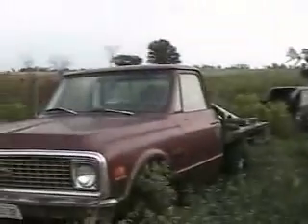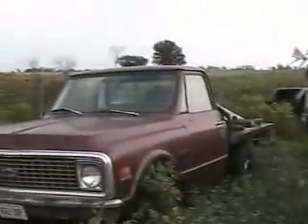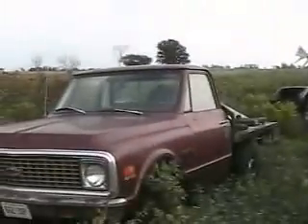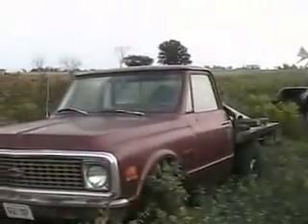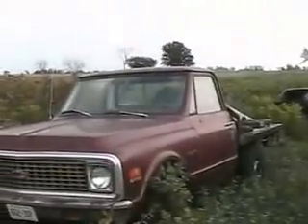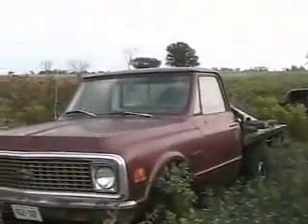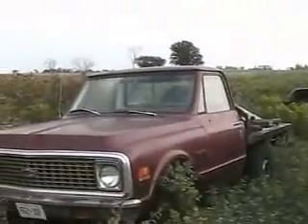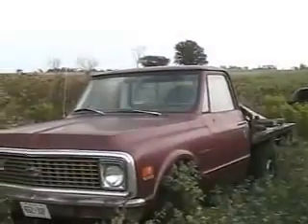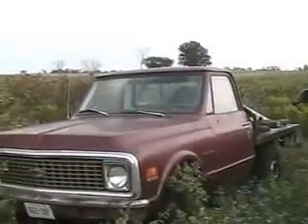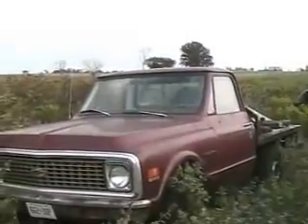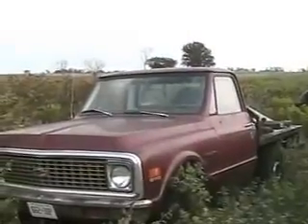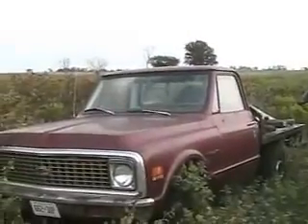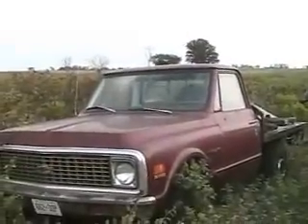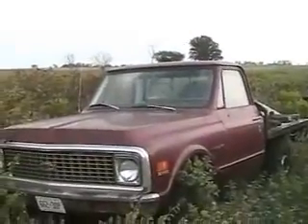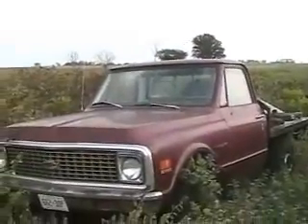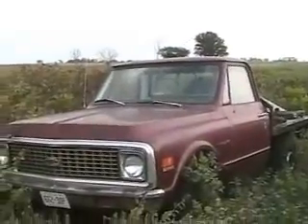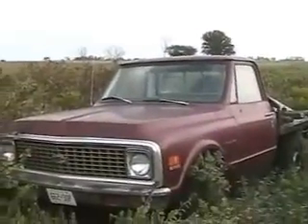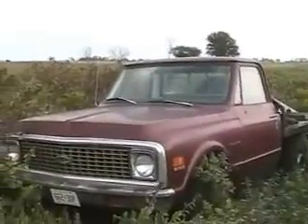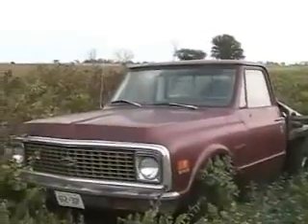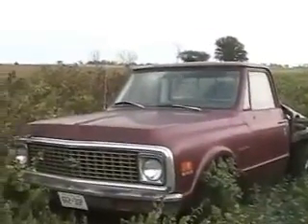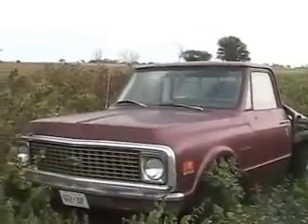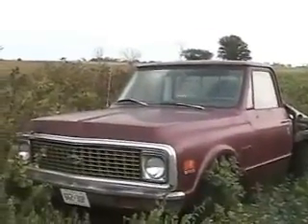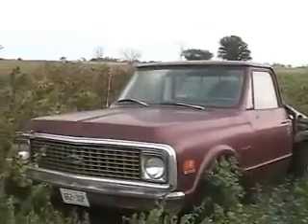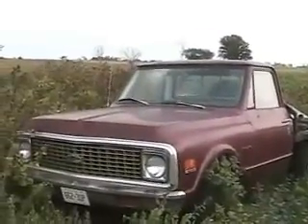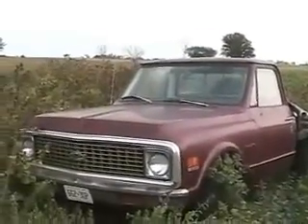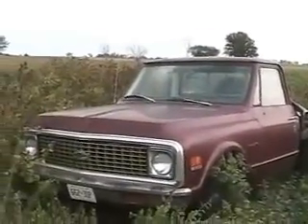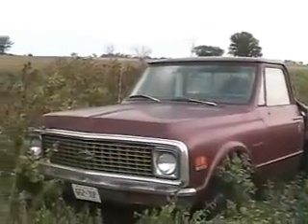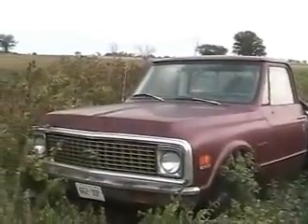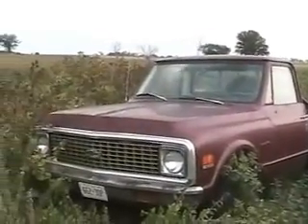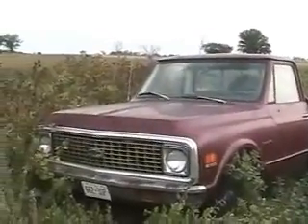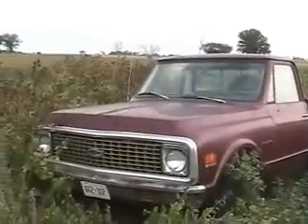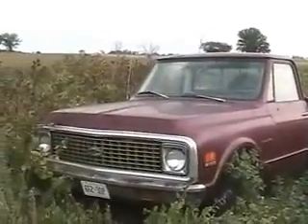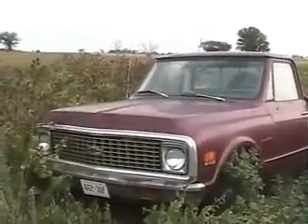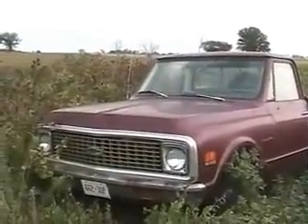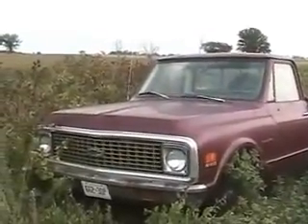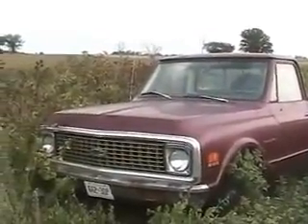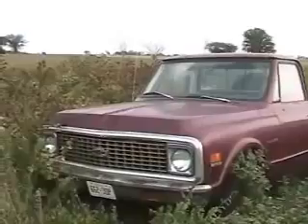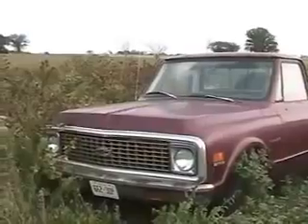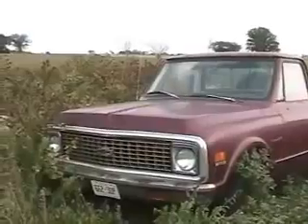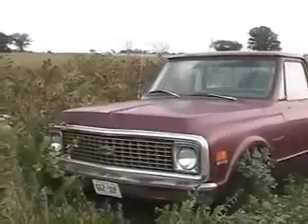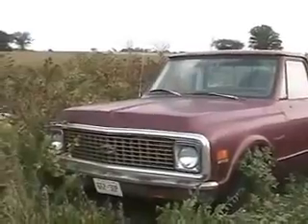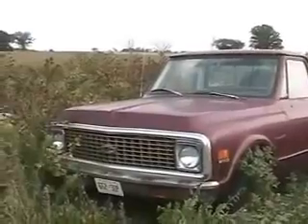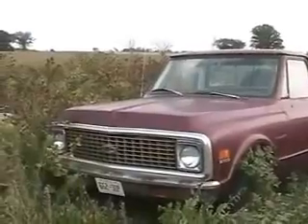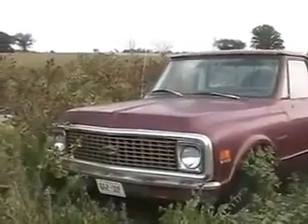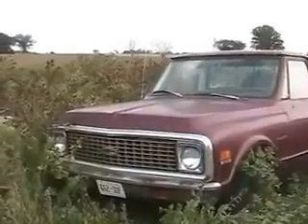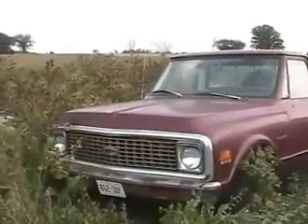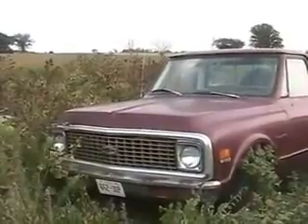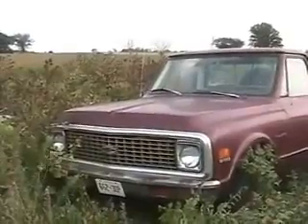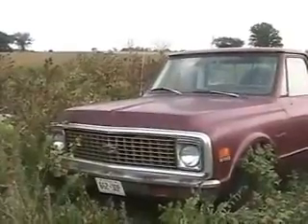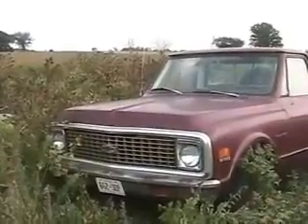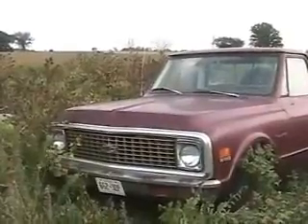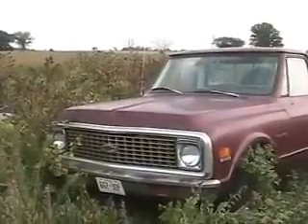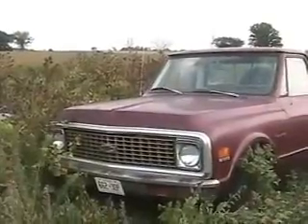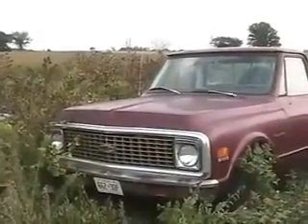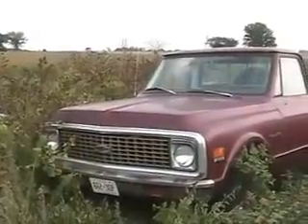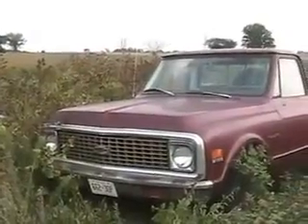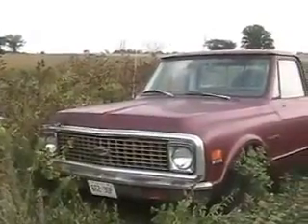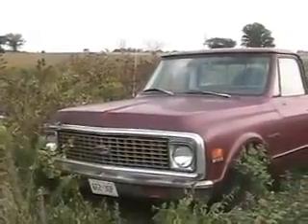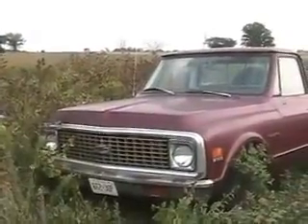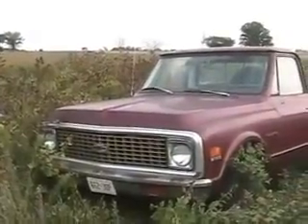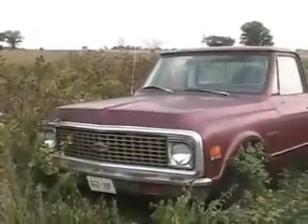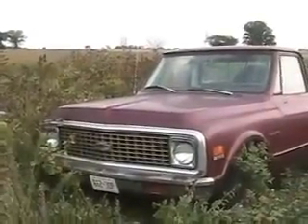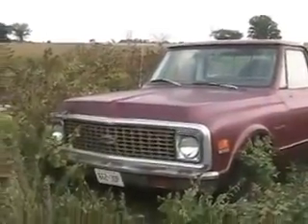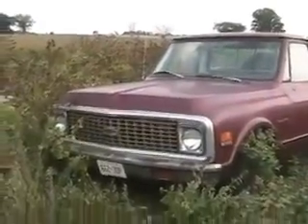He traded this truck for a 350 Chev race motor — thought he was getting a good deal.